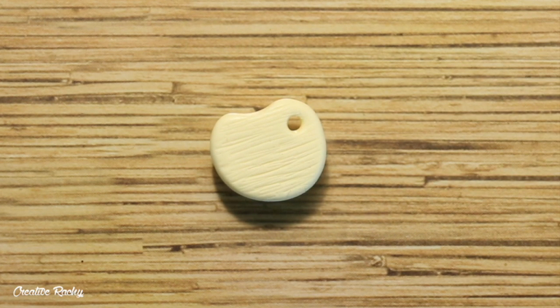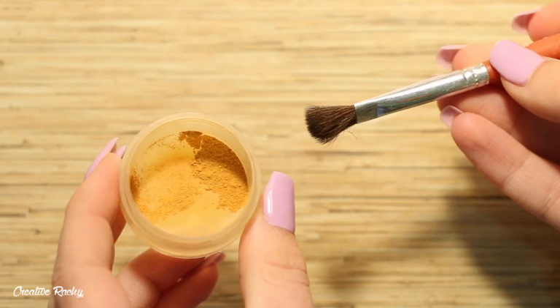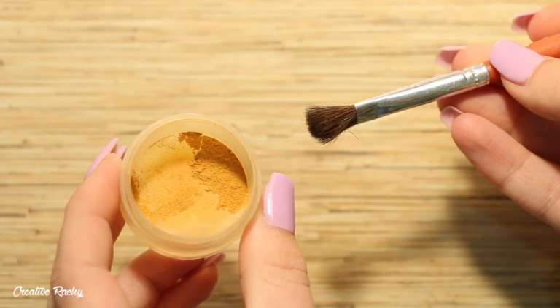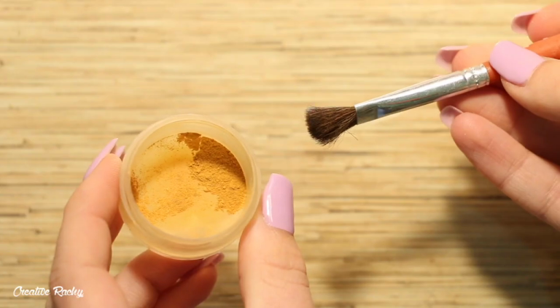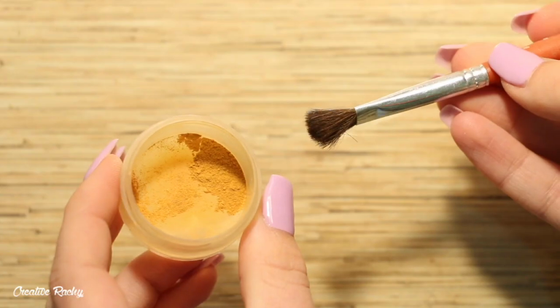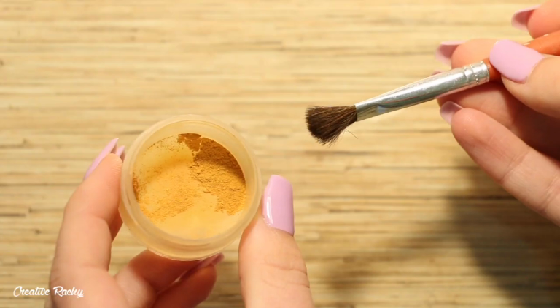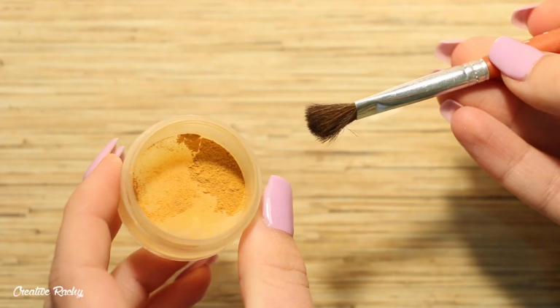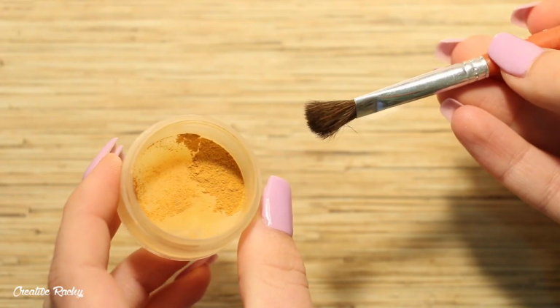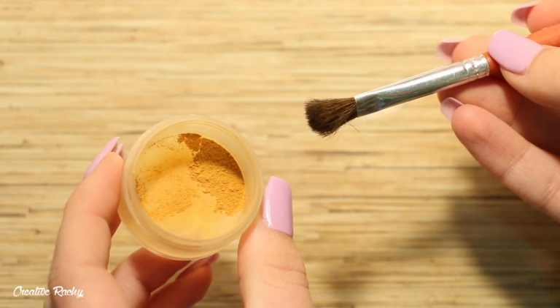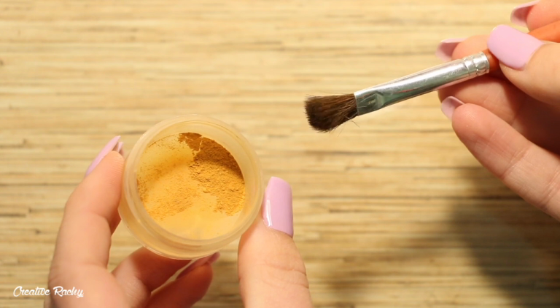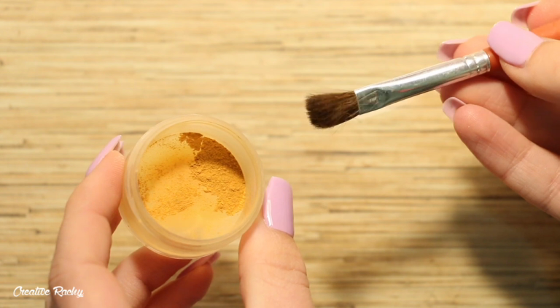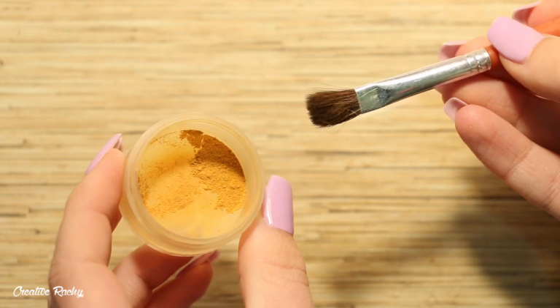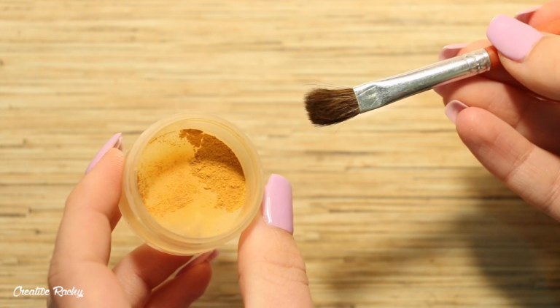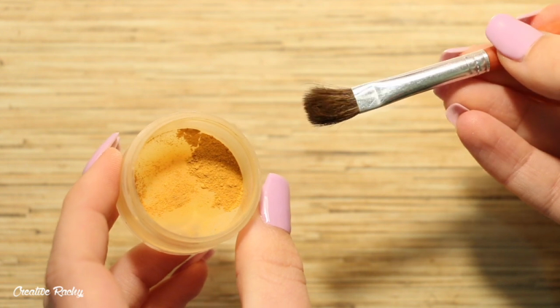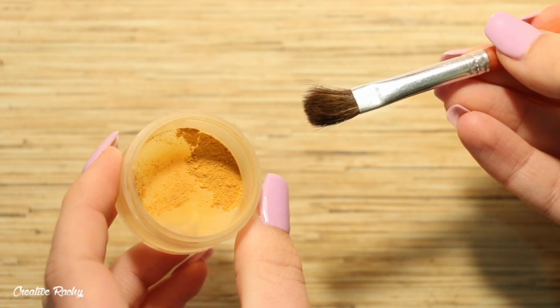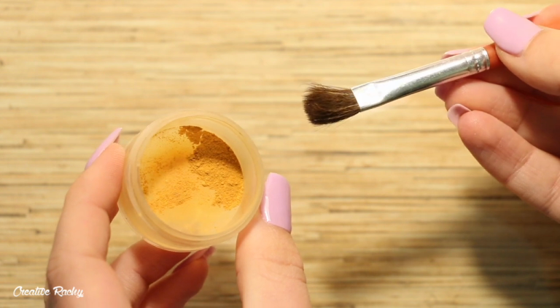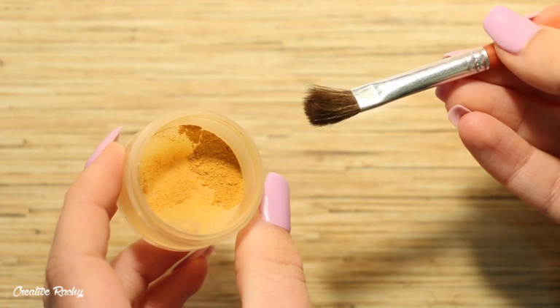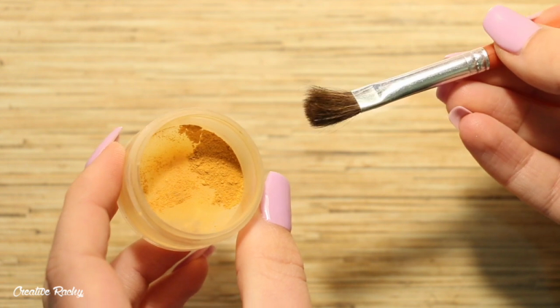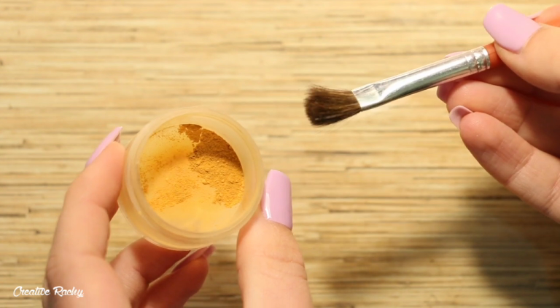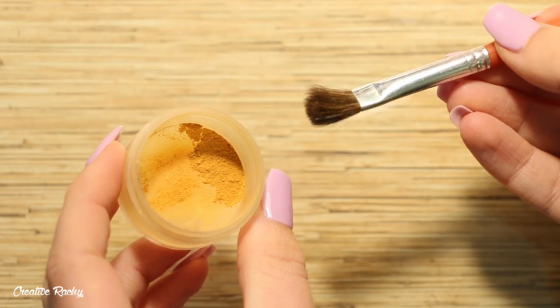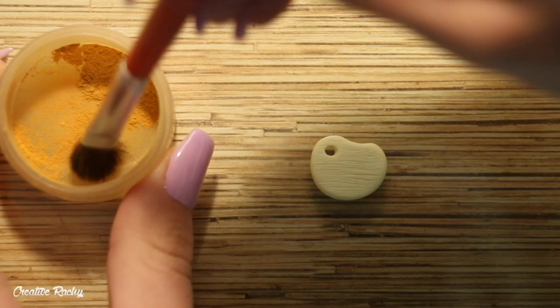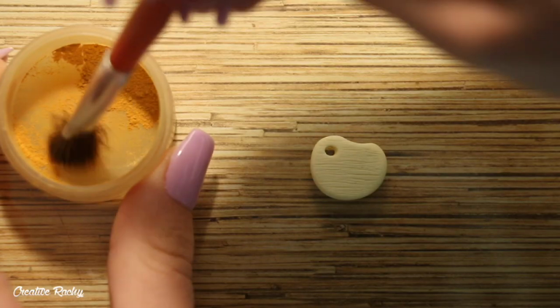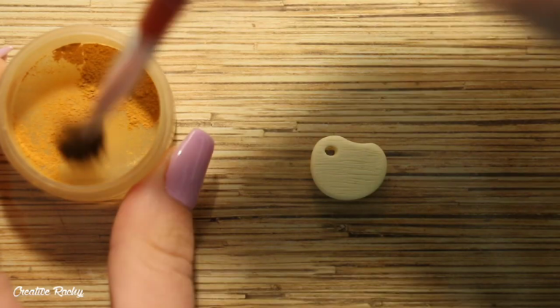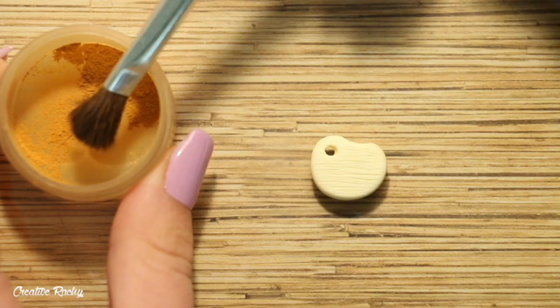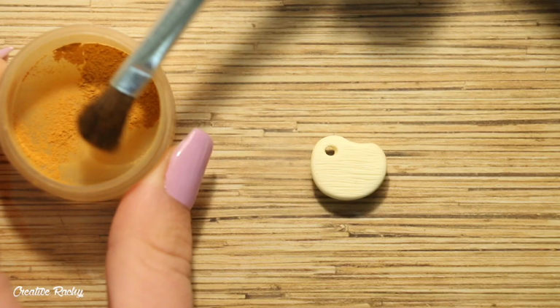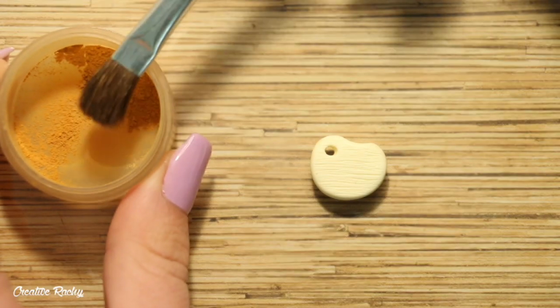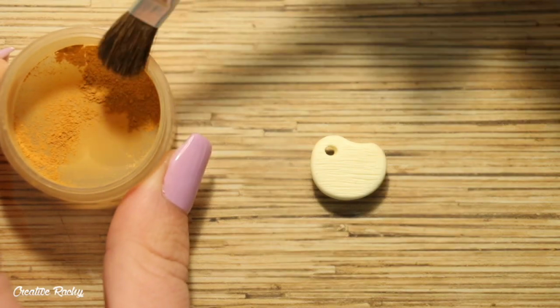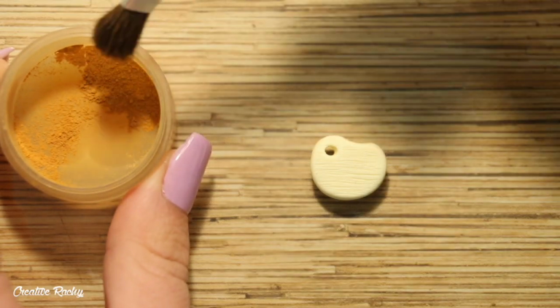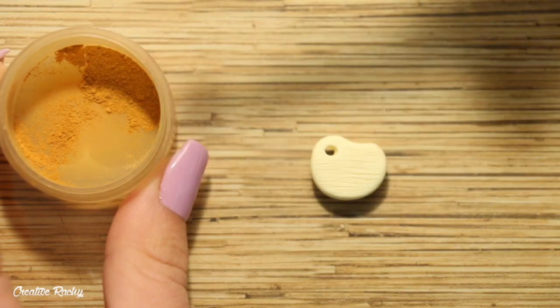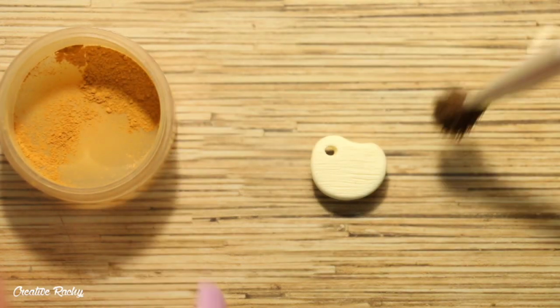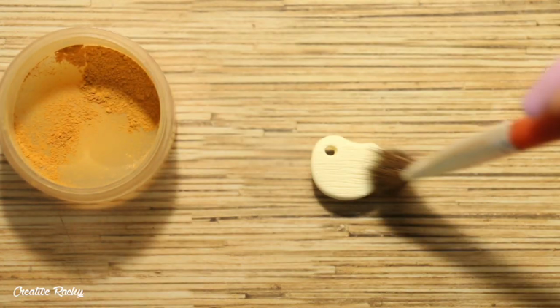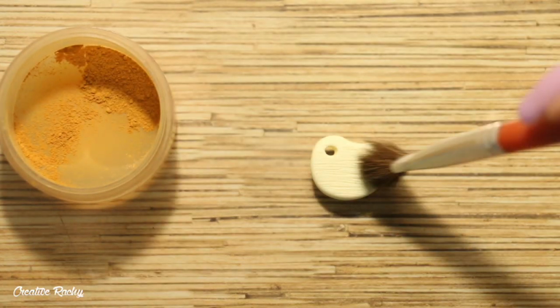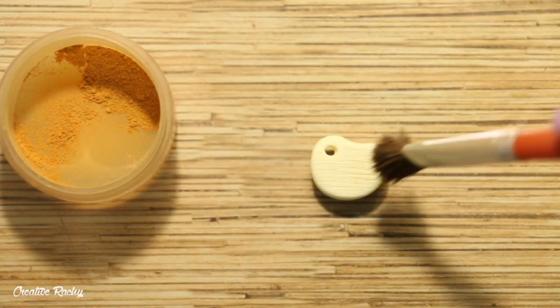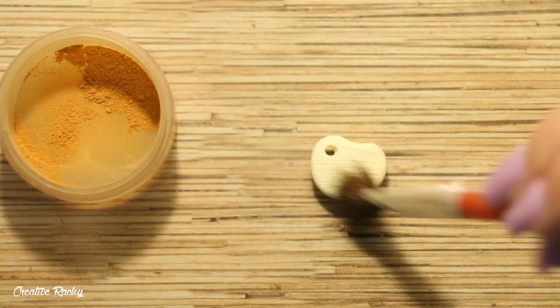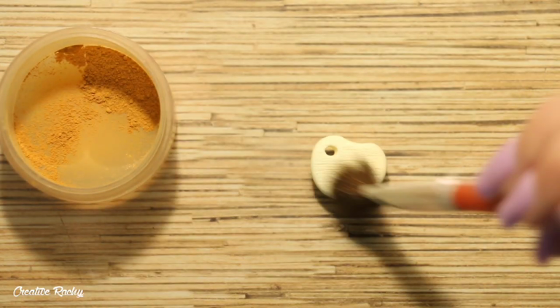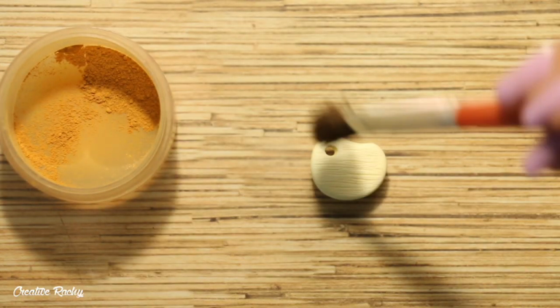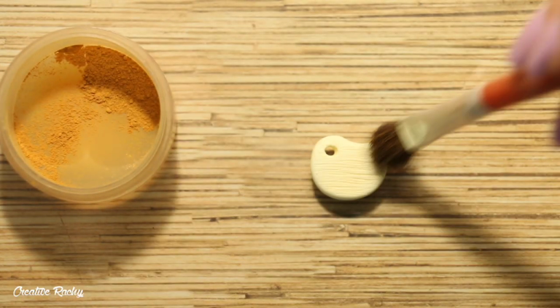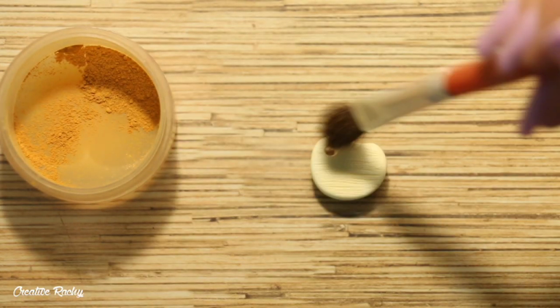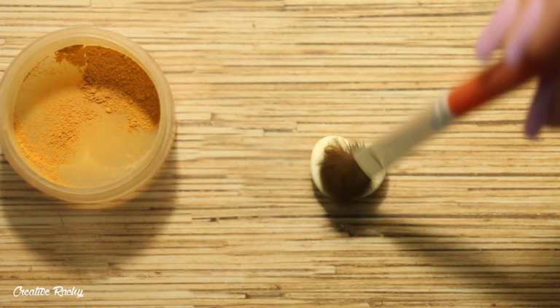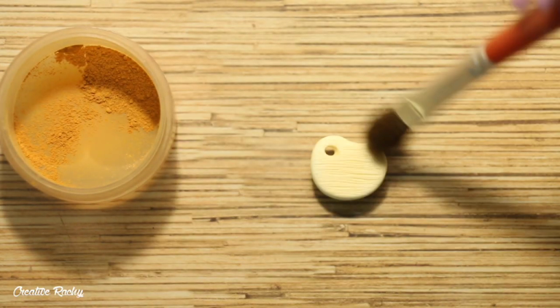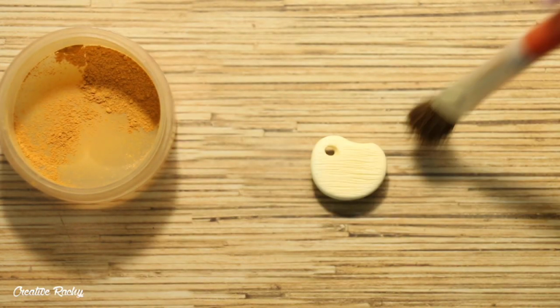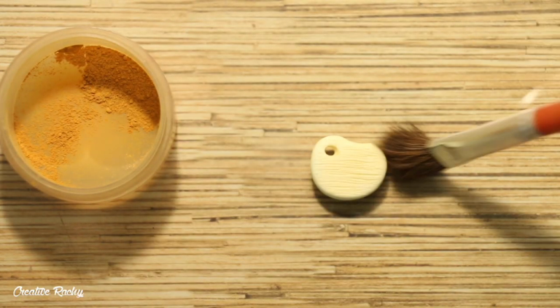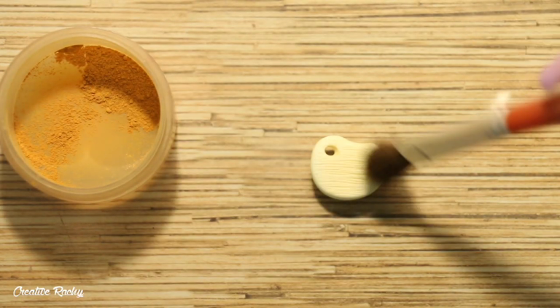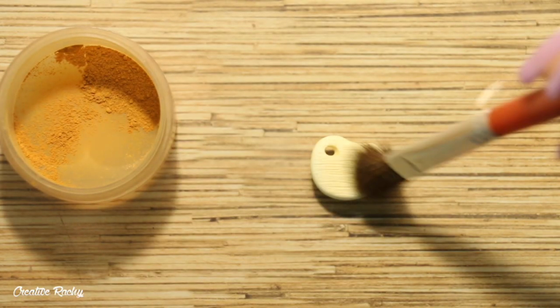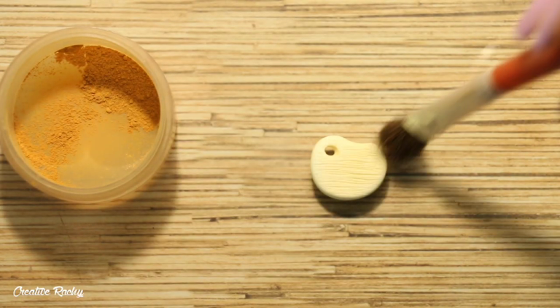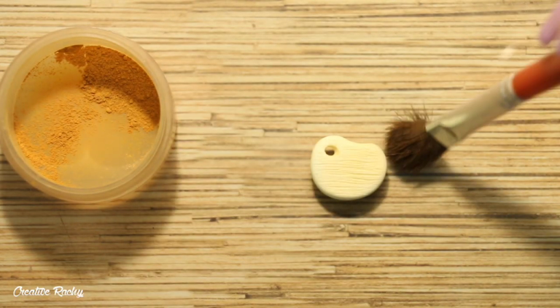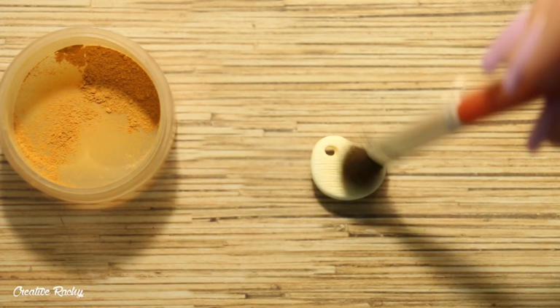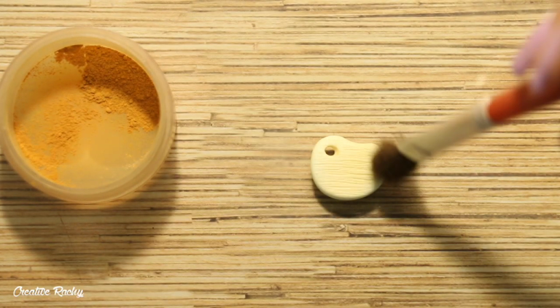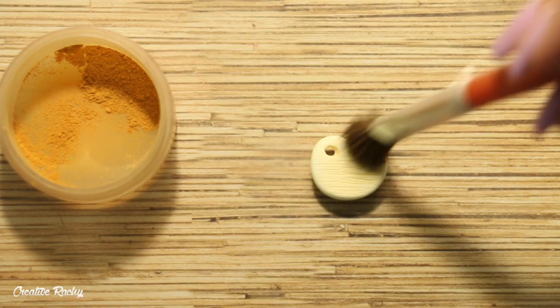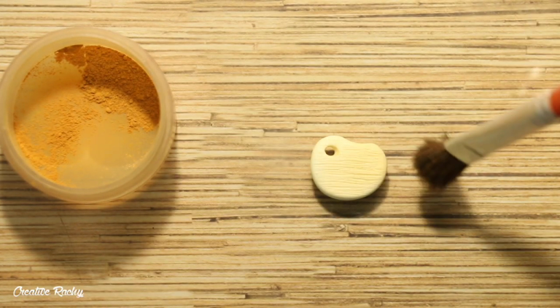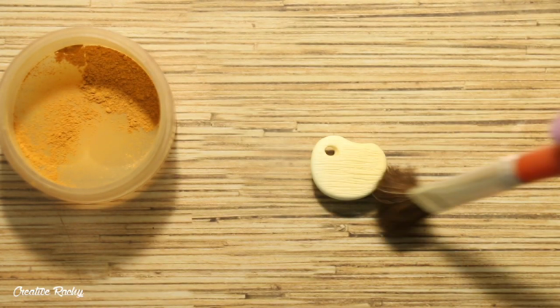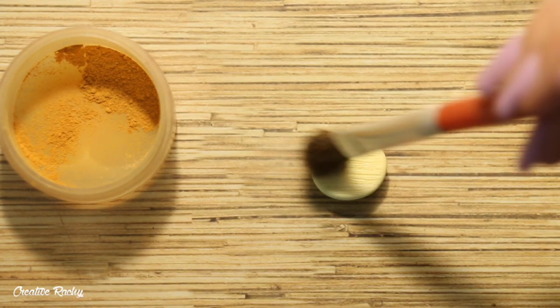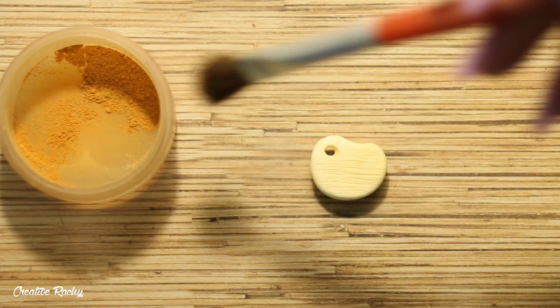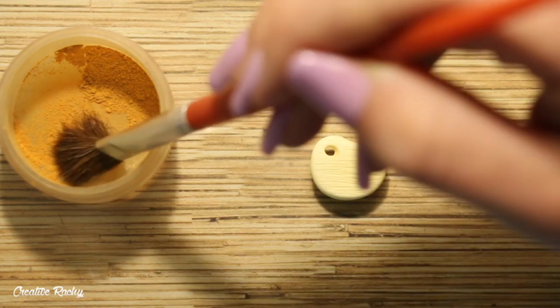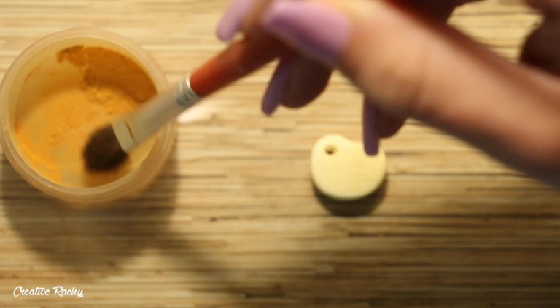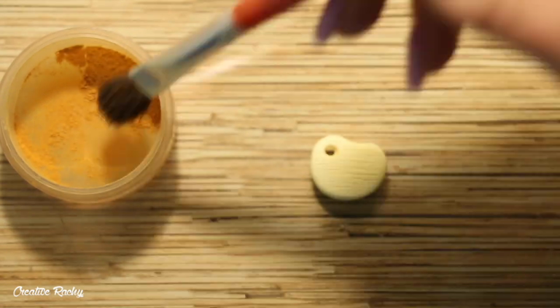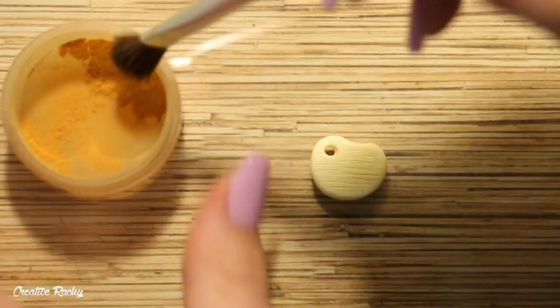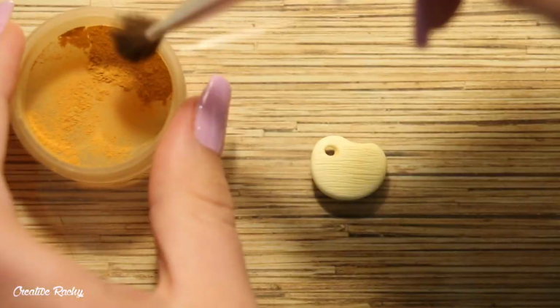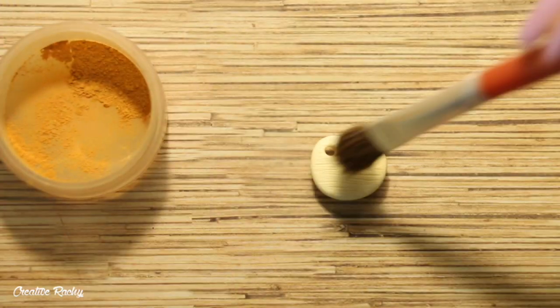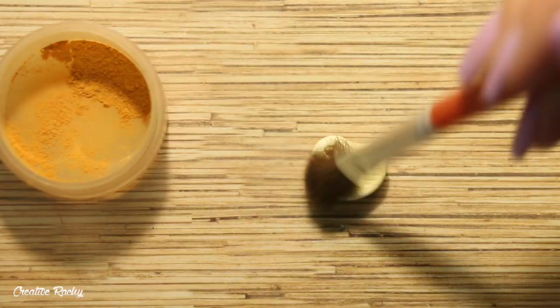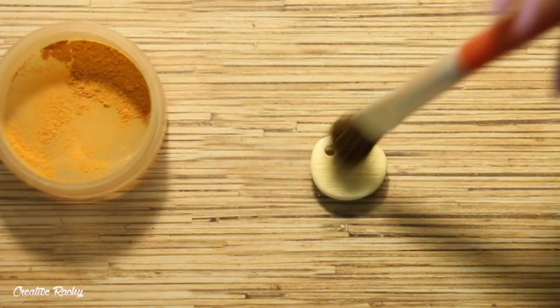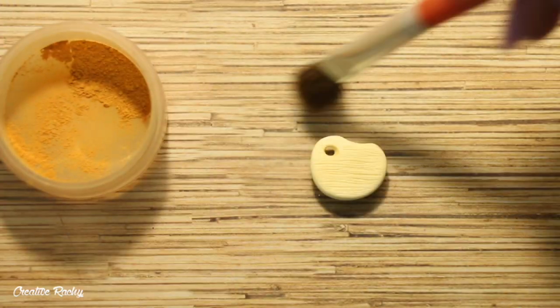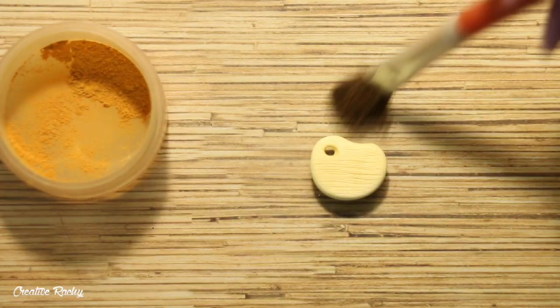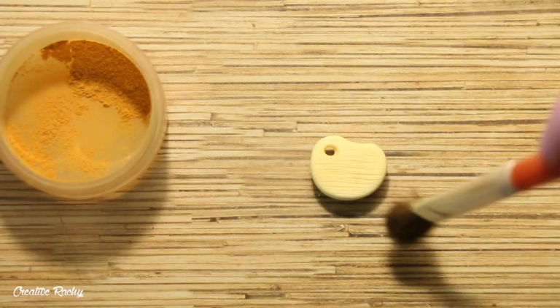To add a little bit more color, I'm using some brown chalk pastels and a fluffy brush and I'm just going ahead and dusting this over the clay.